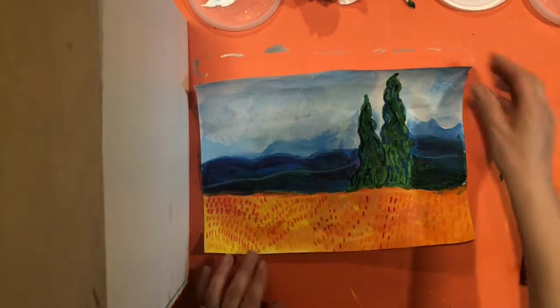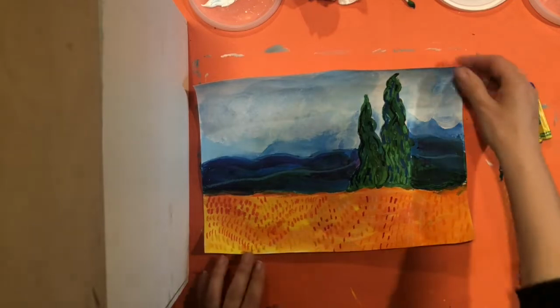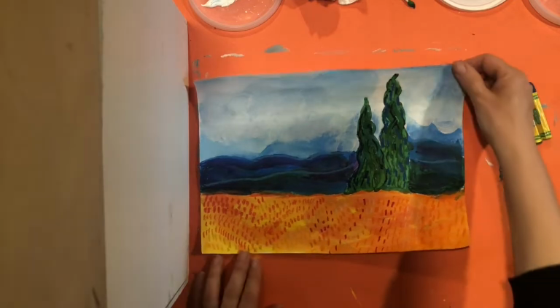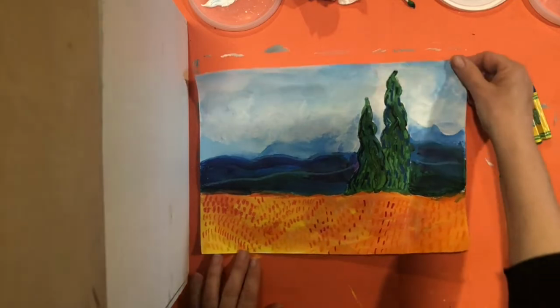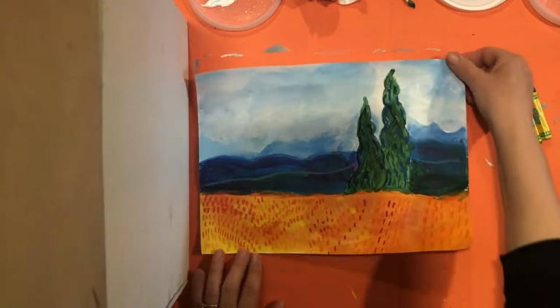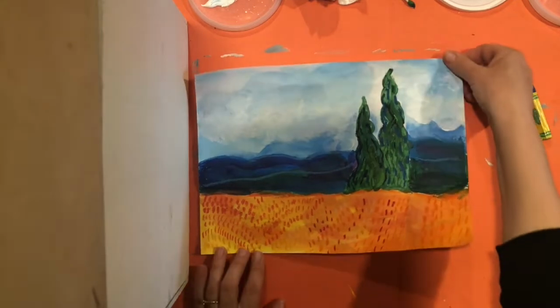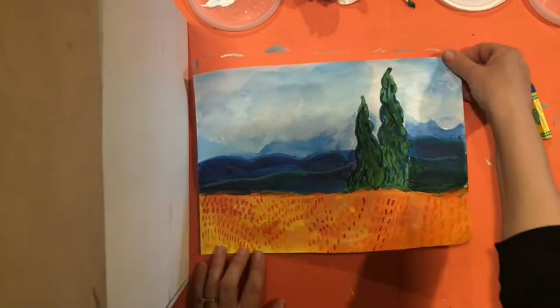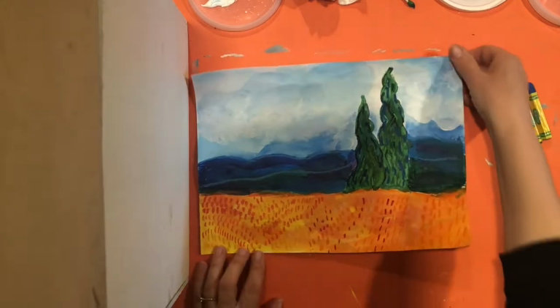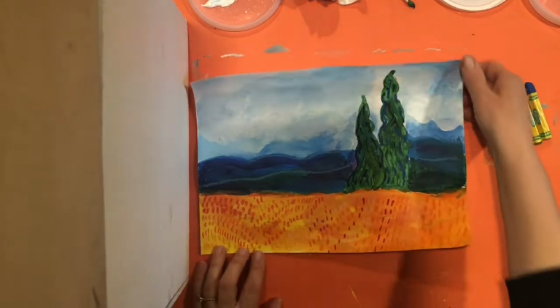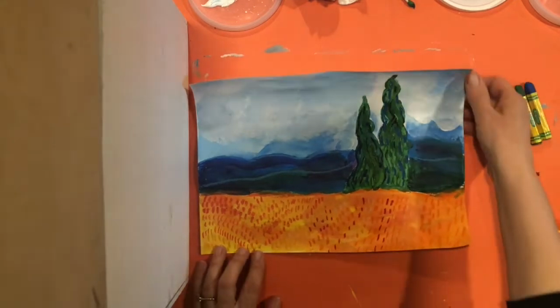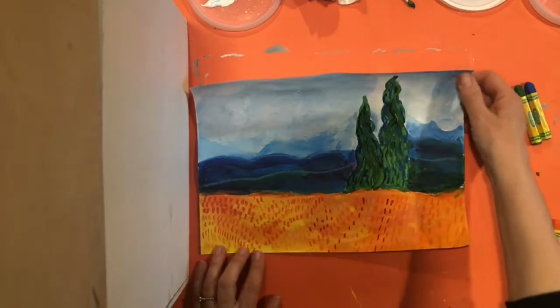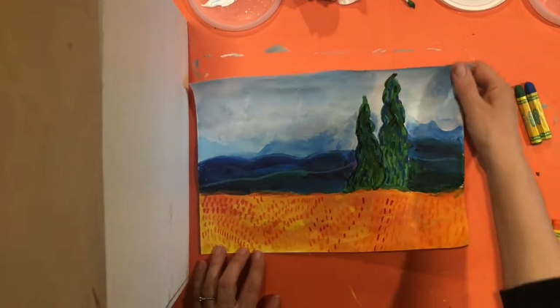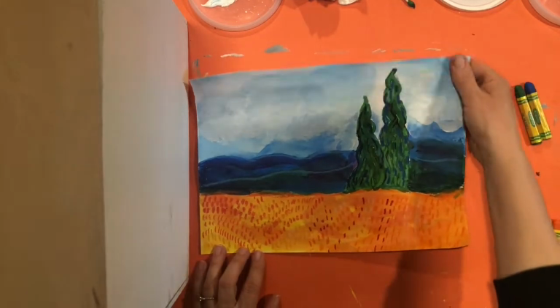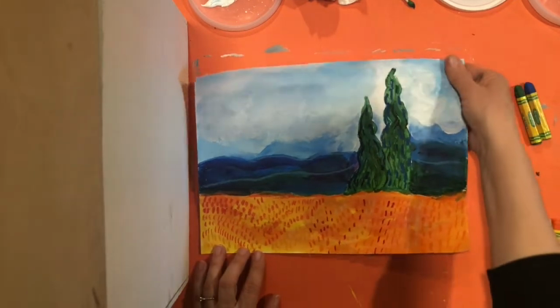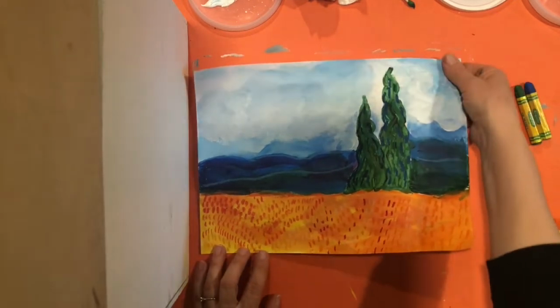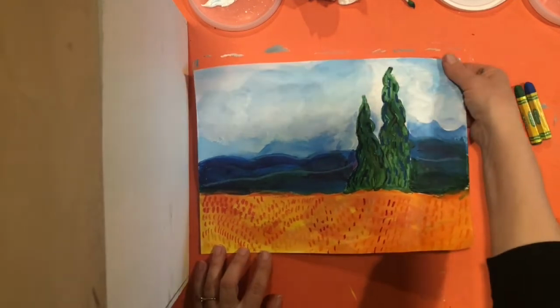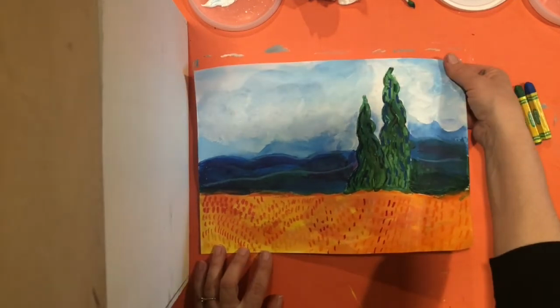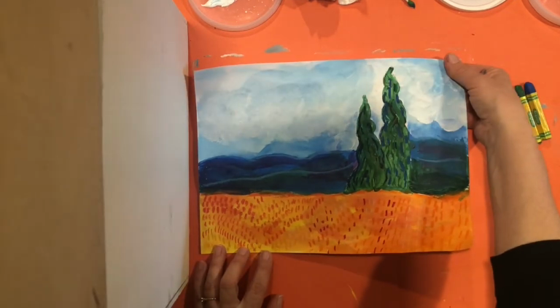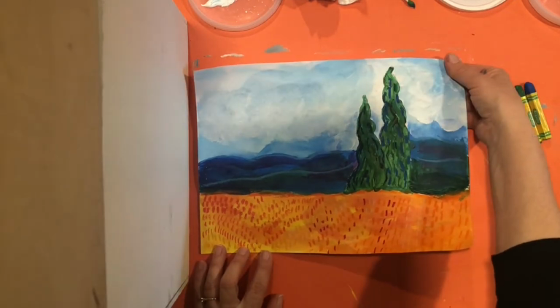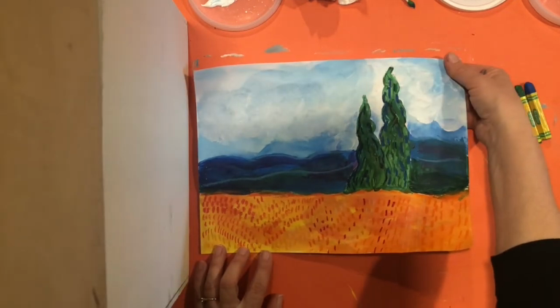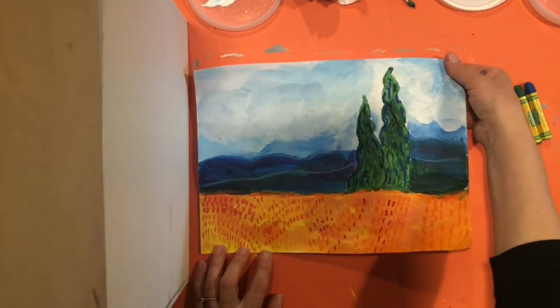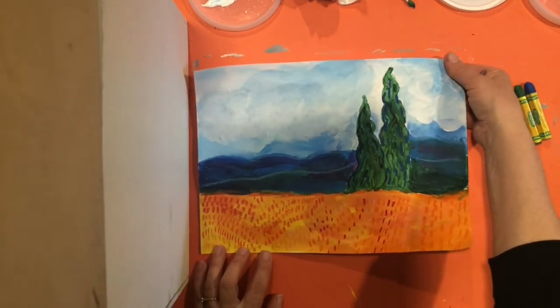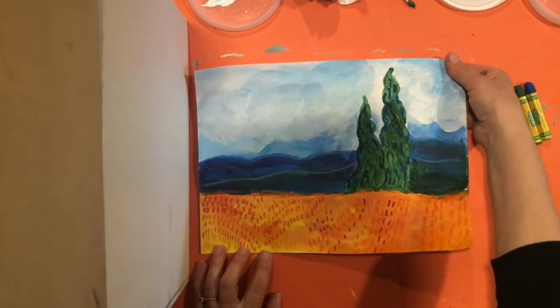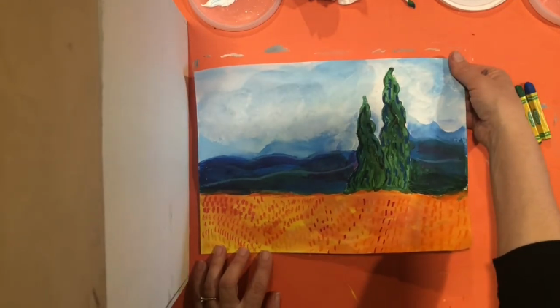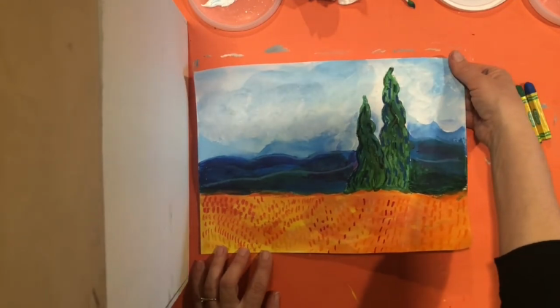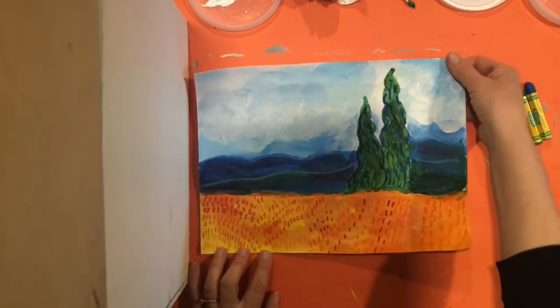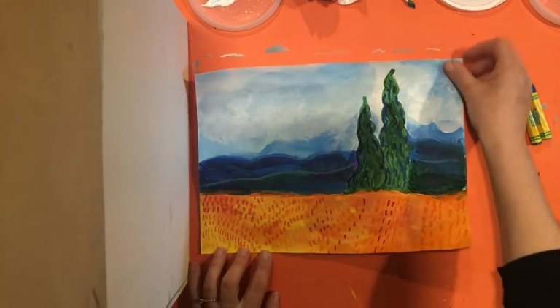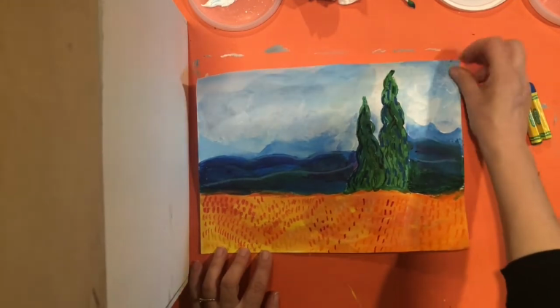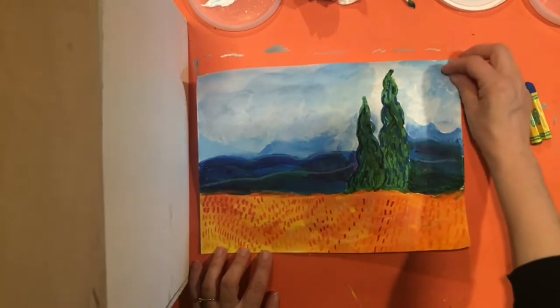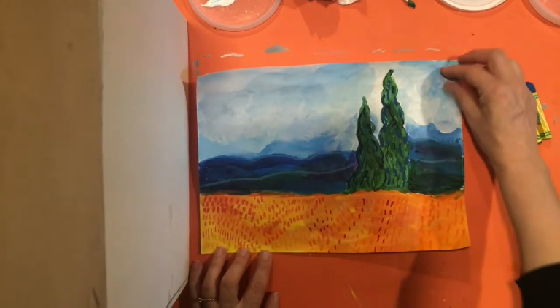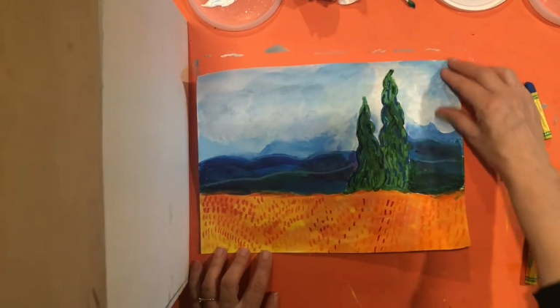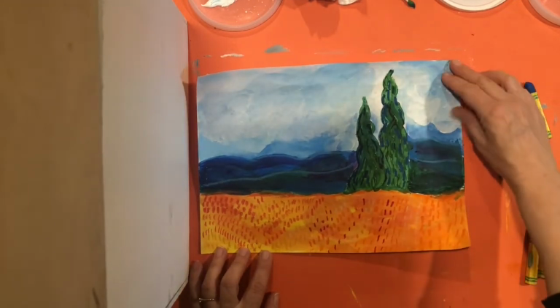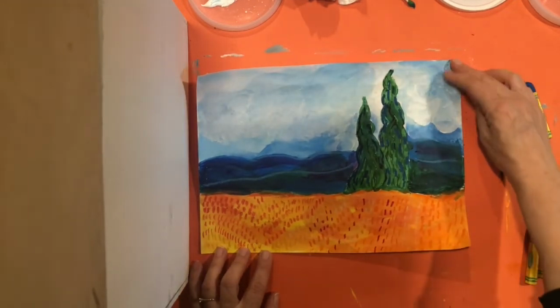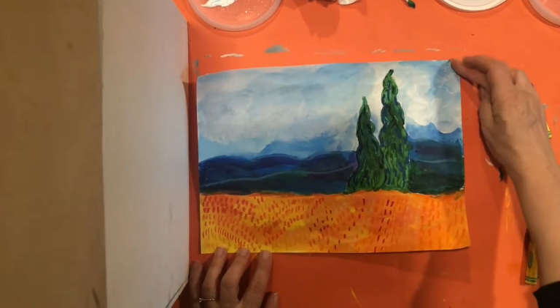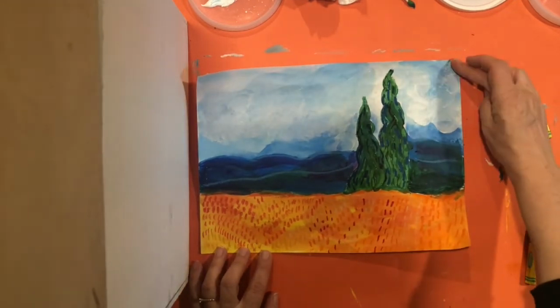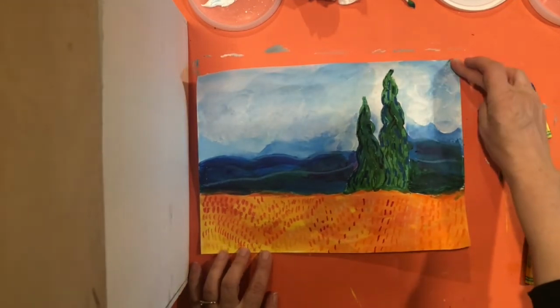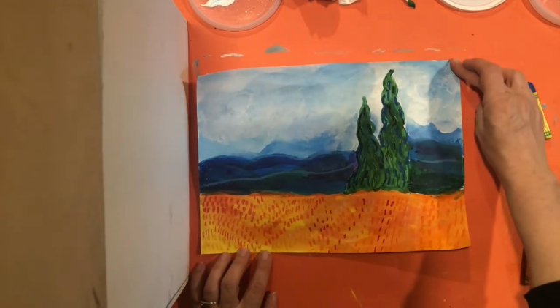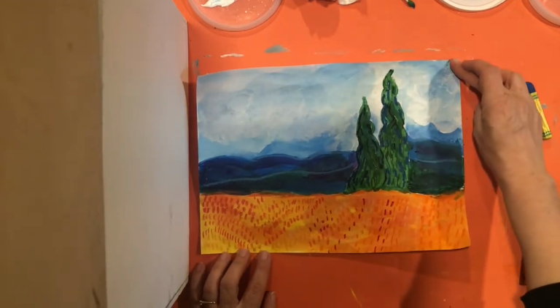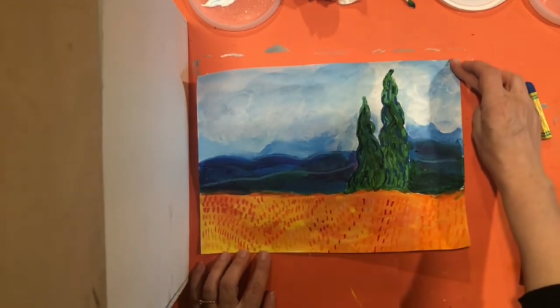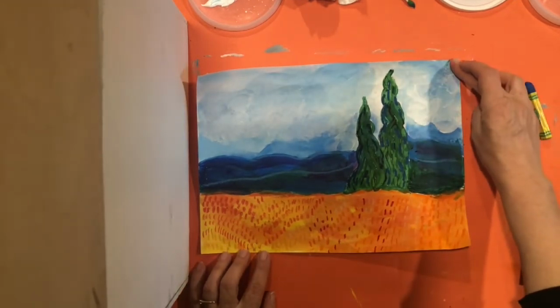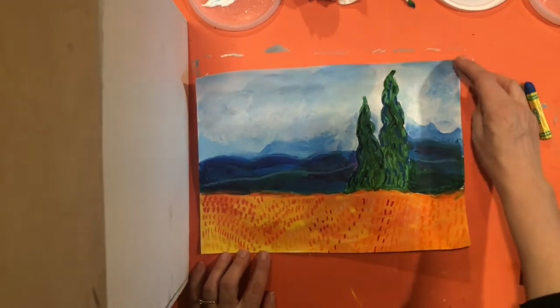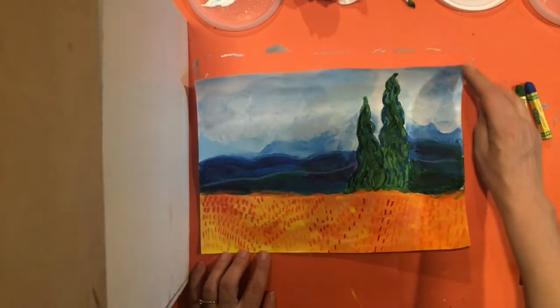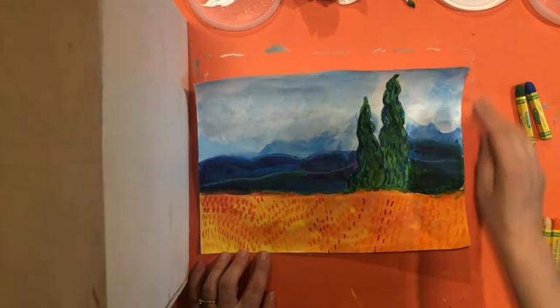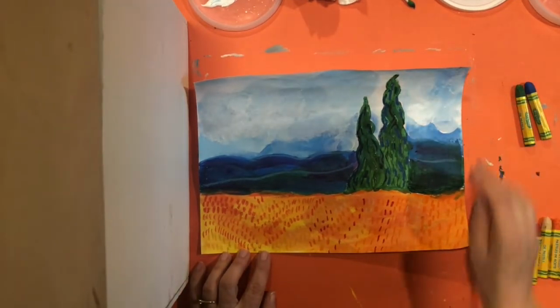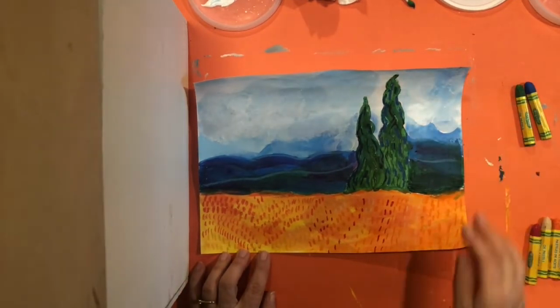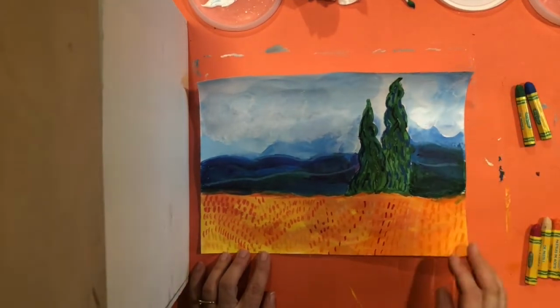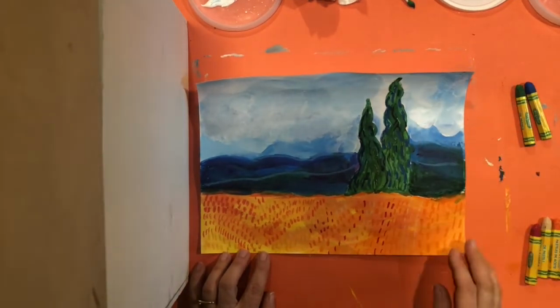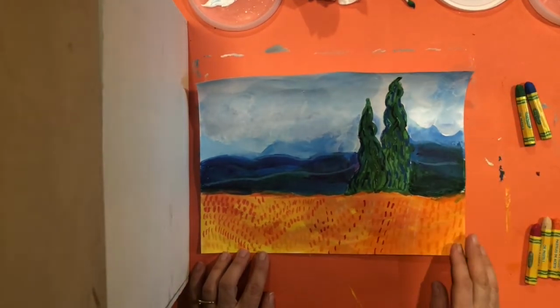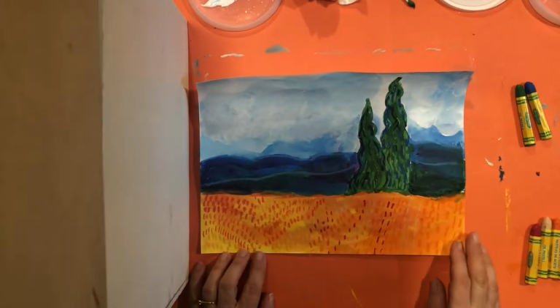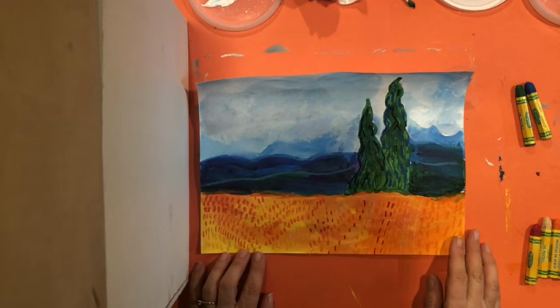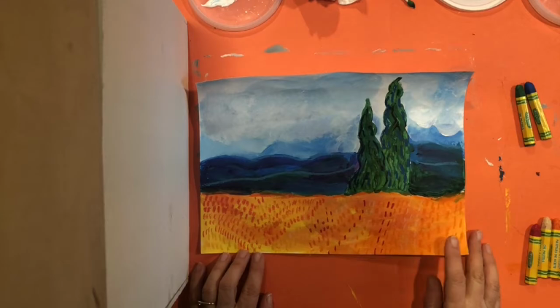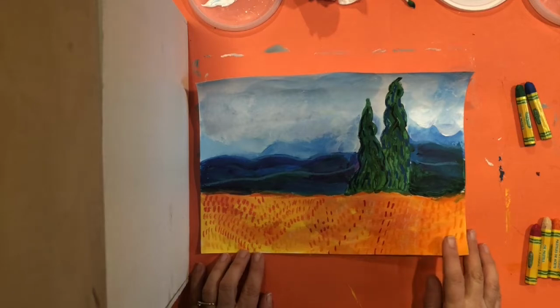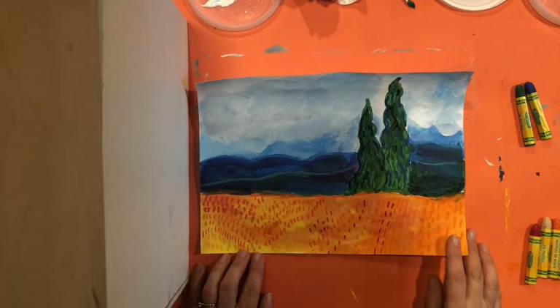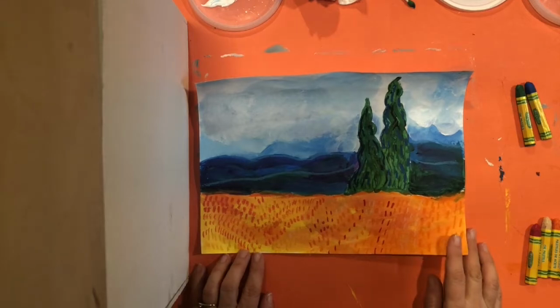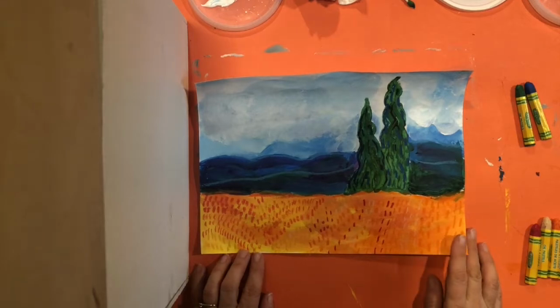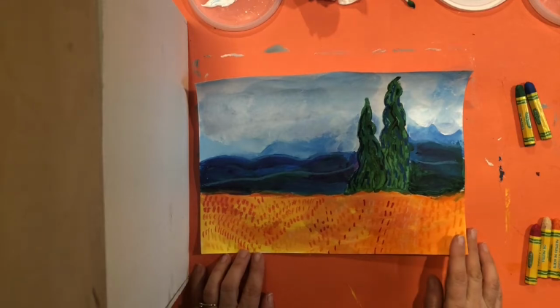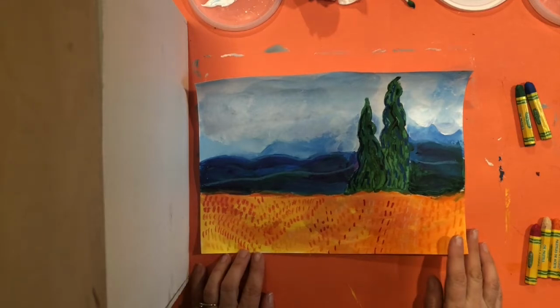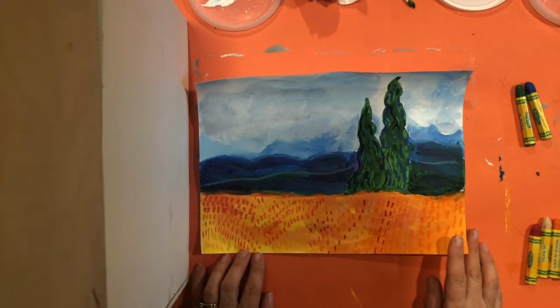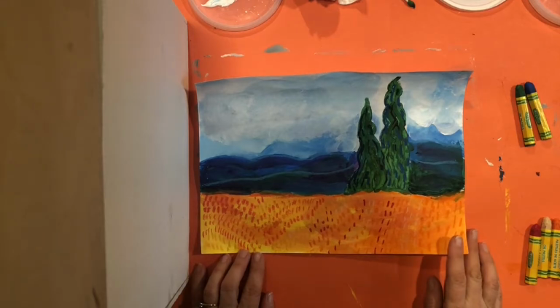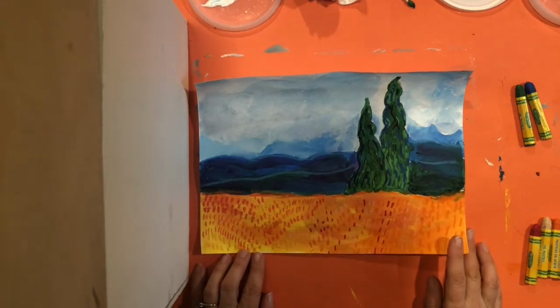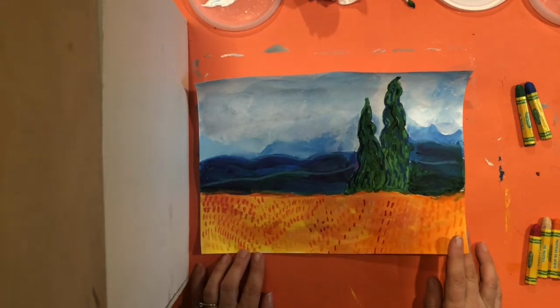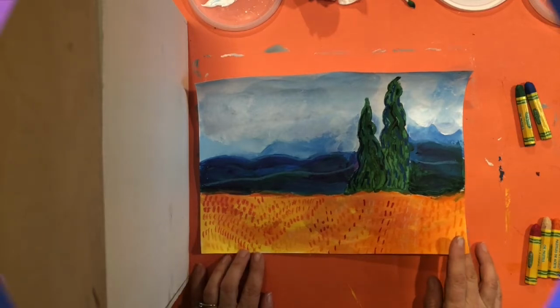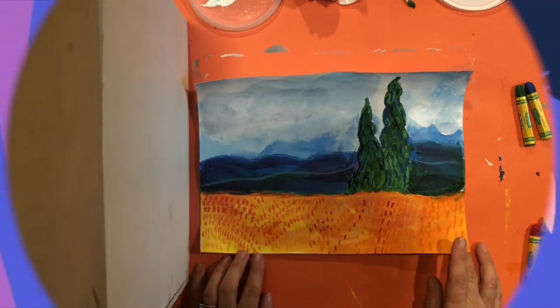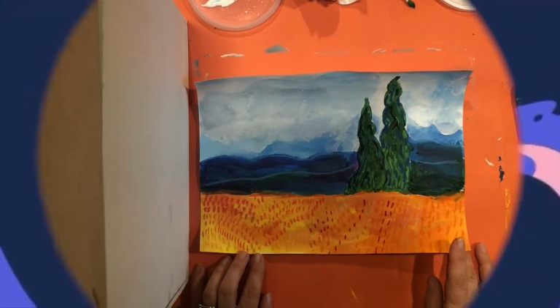I hope that you really enjoyed making this Van Gogh landscape, and I really cannot wait to see yours.